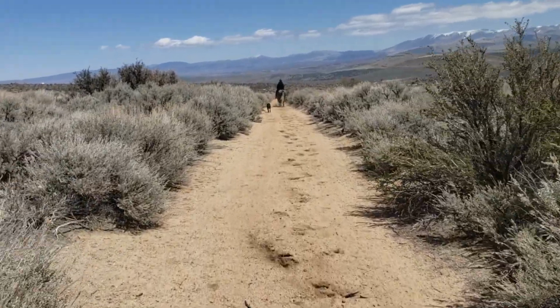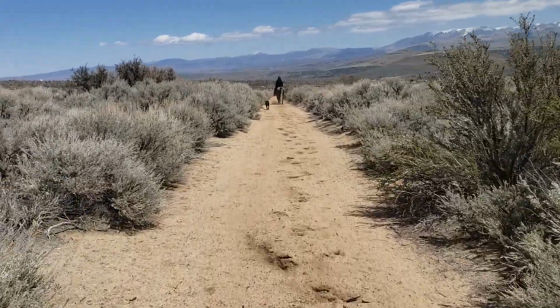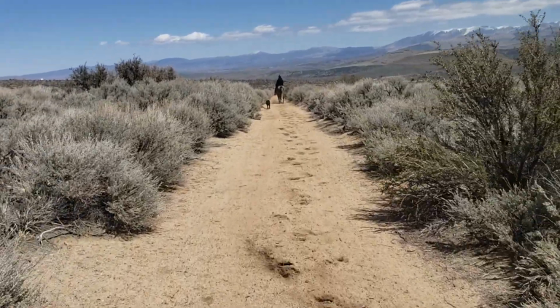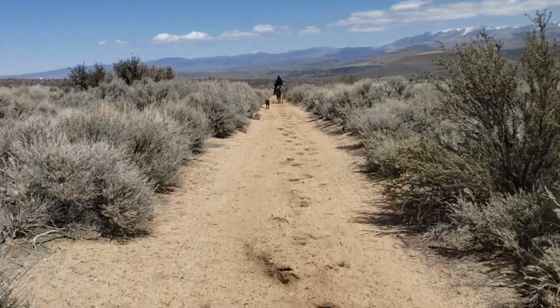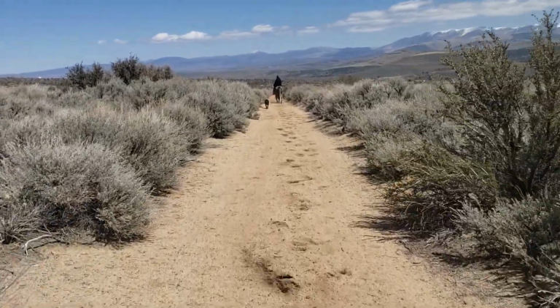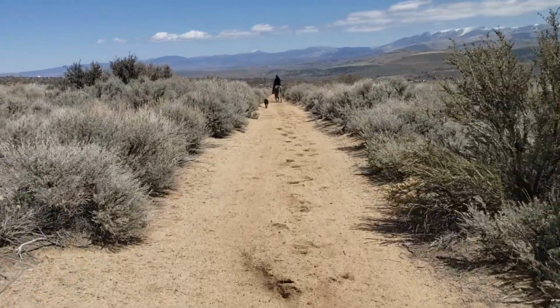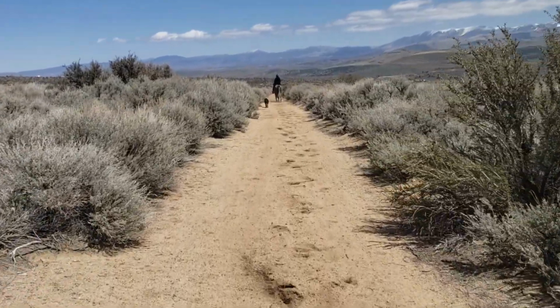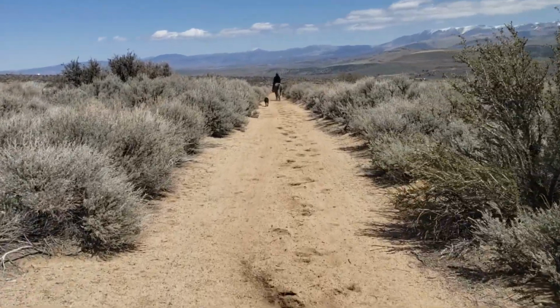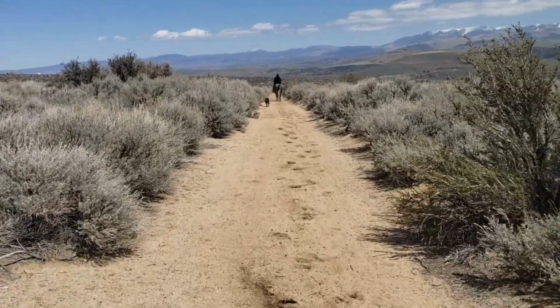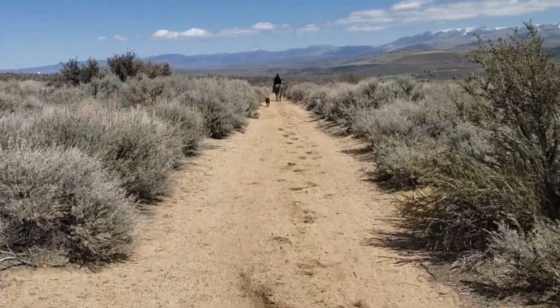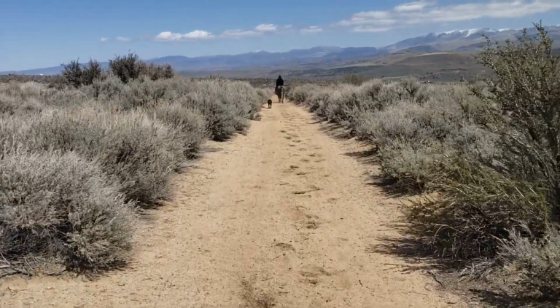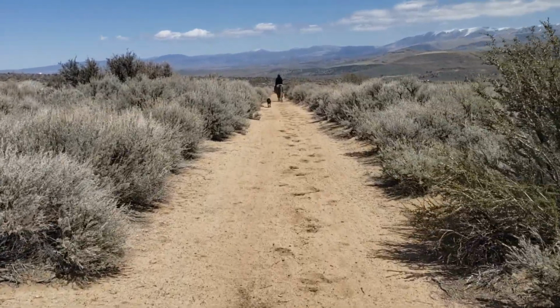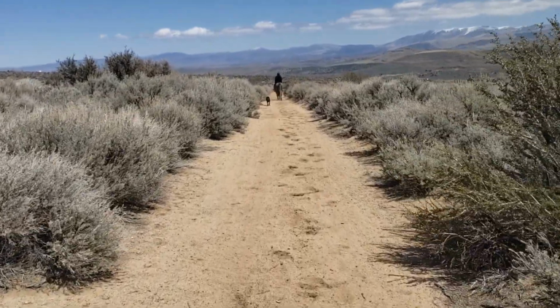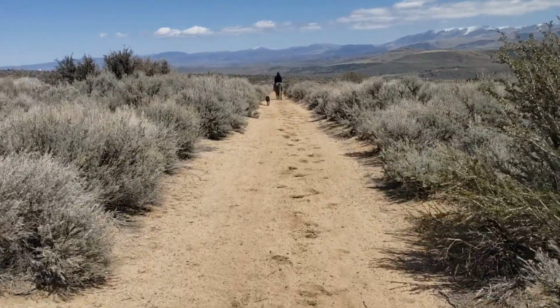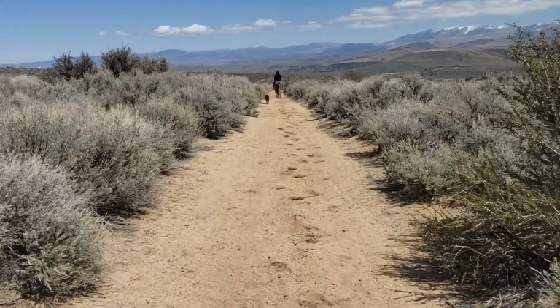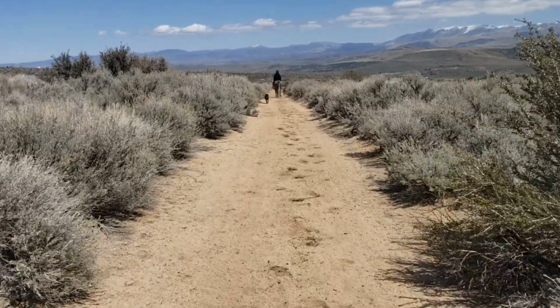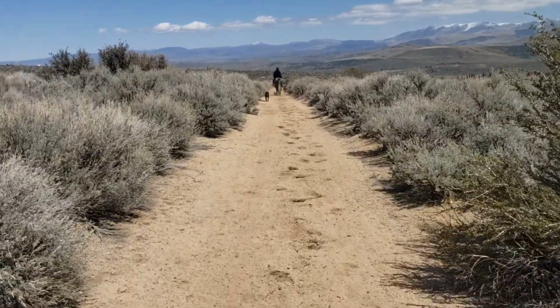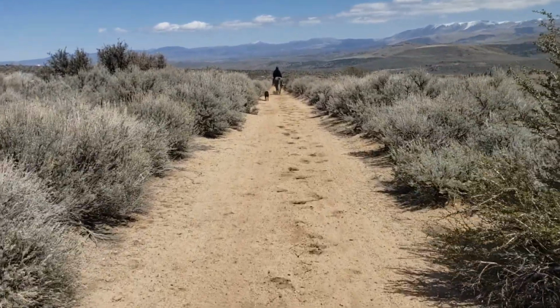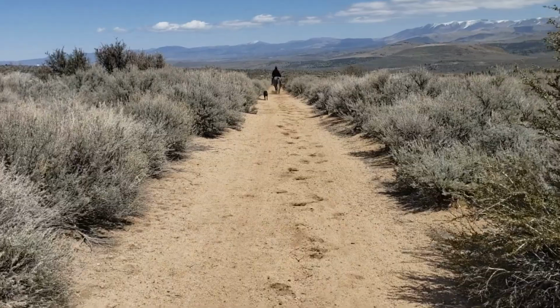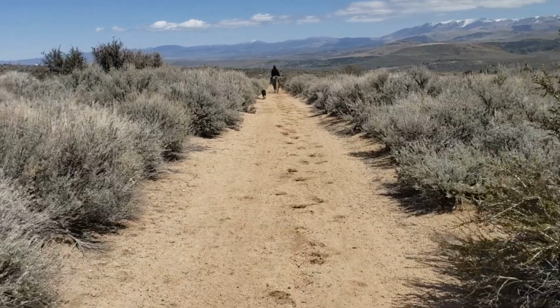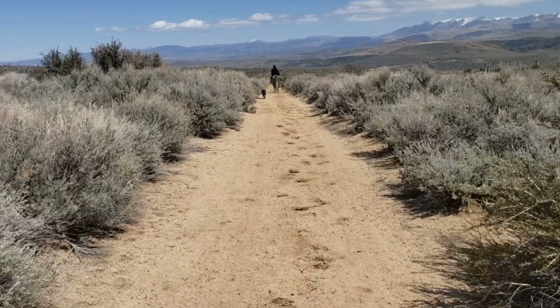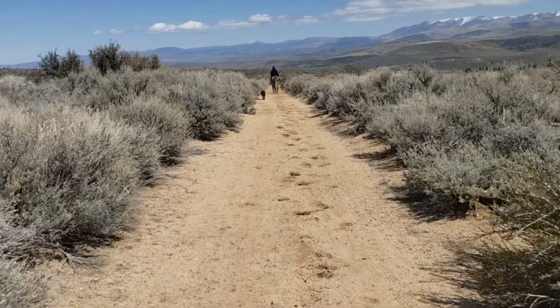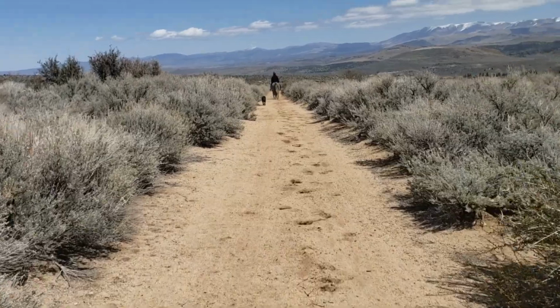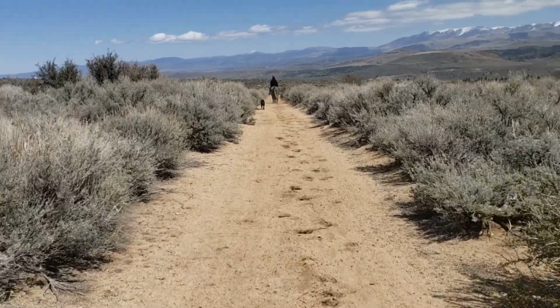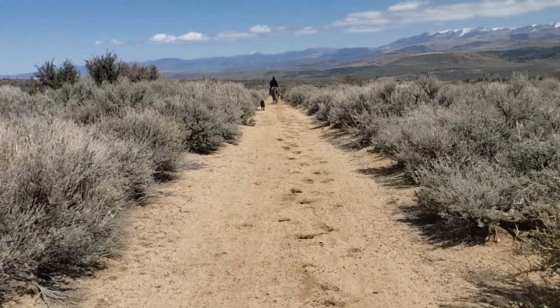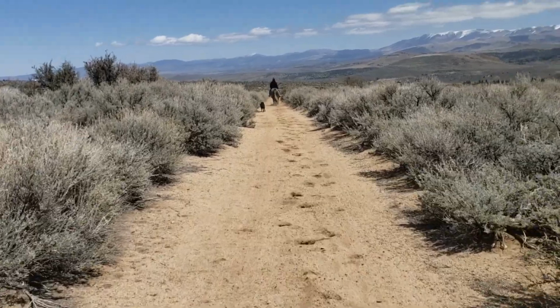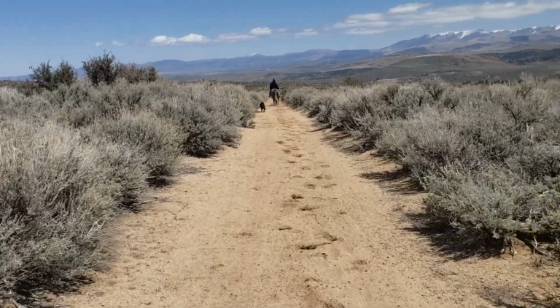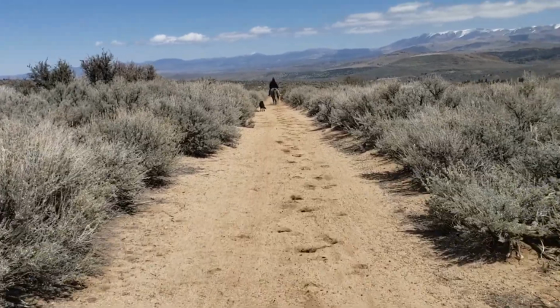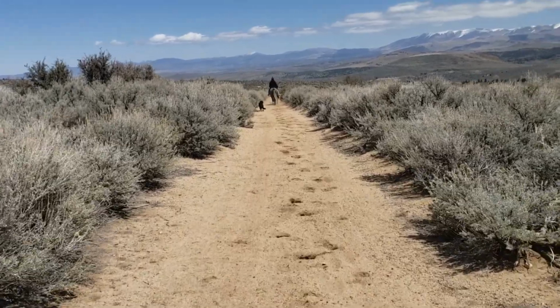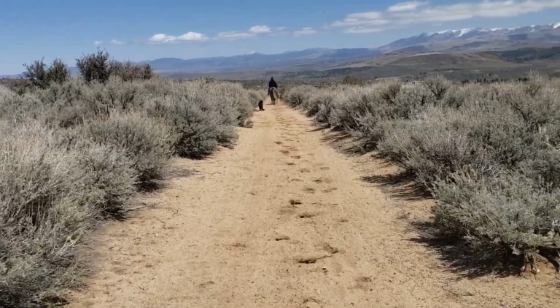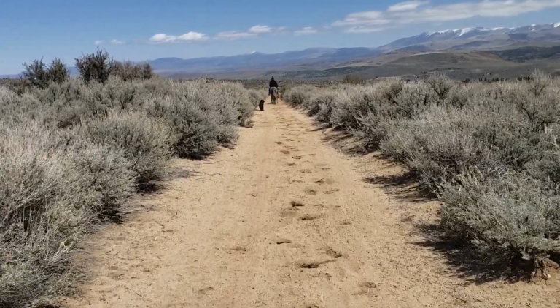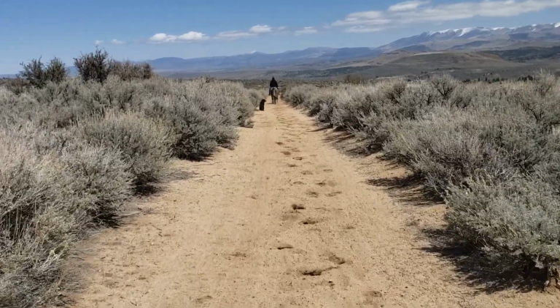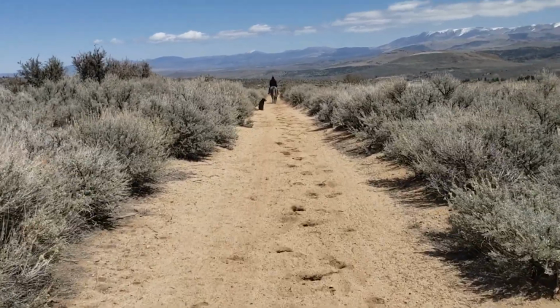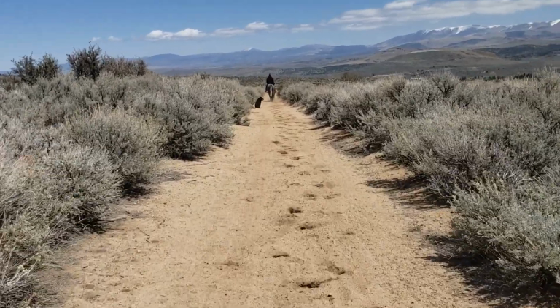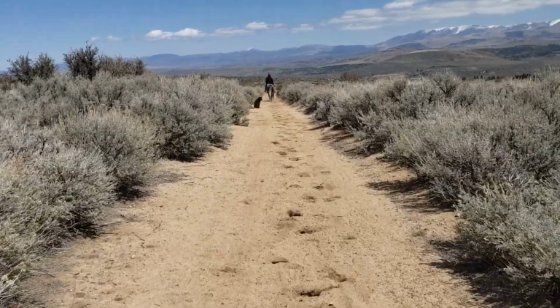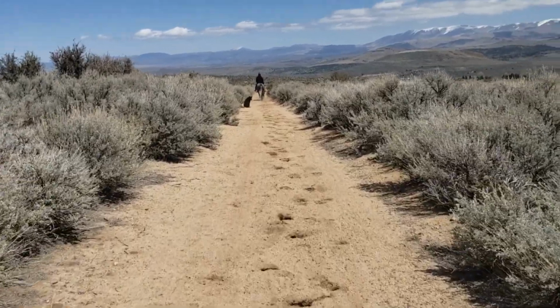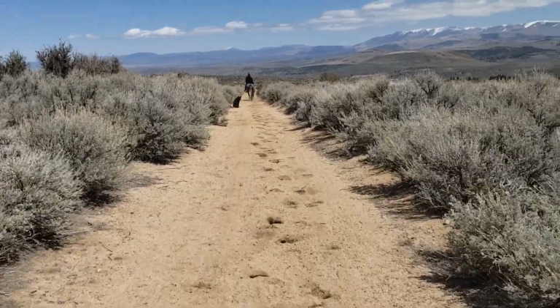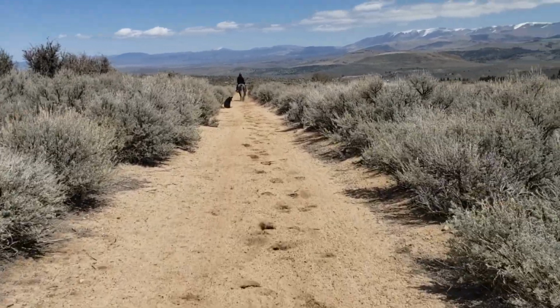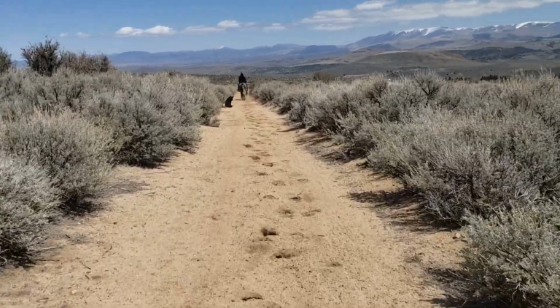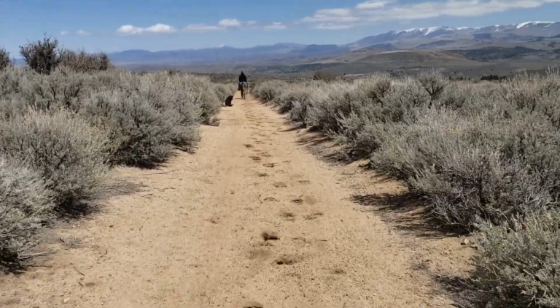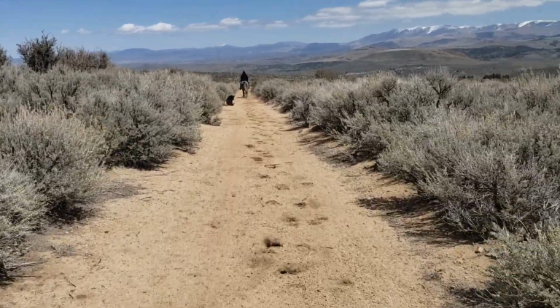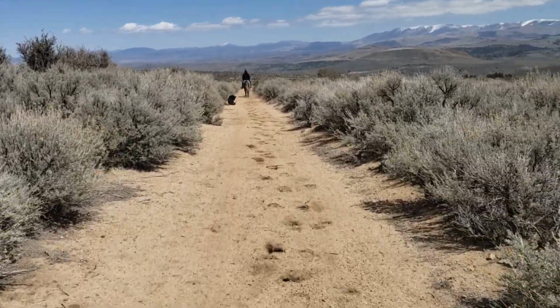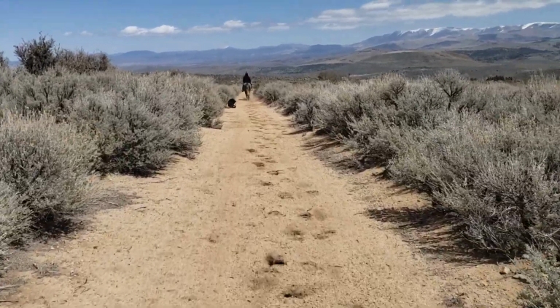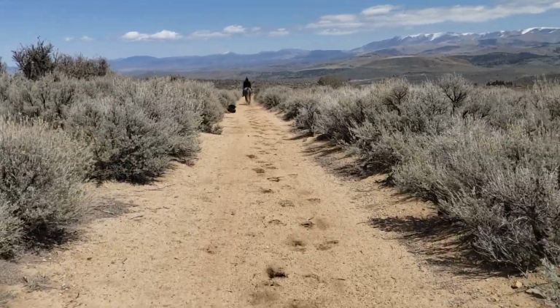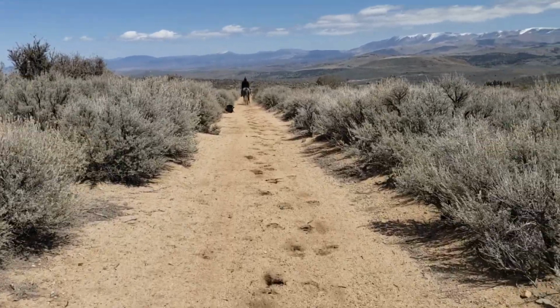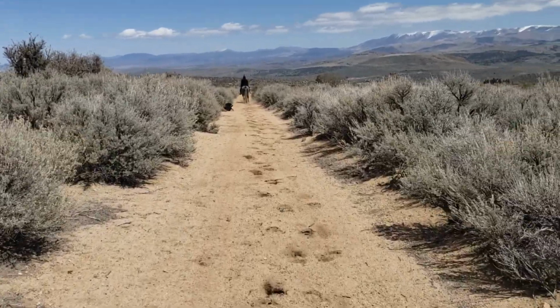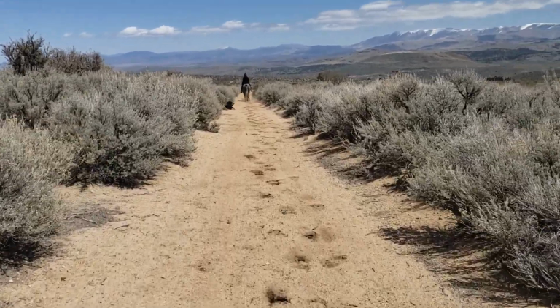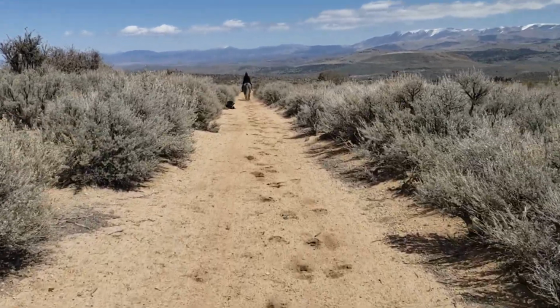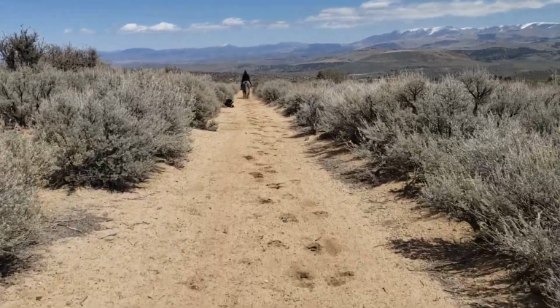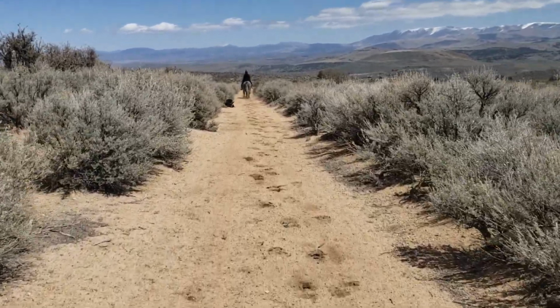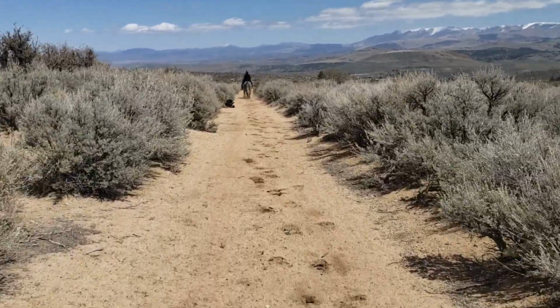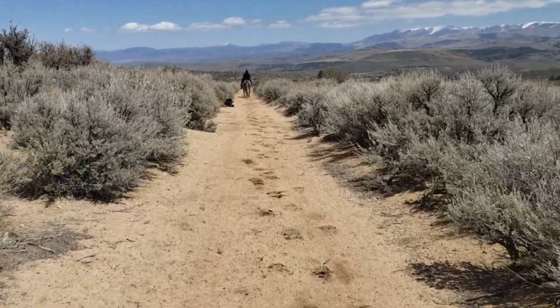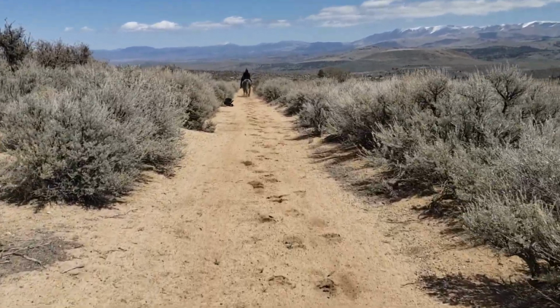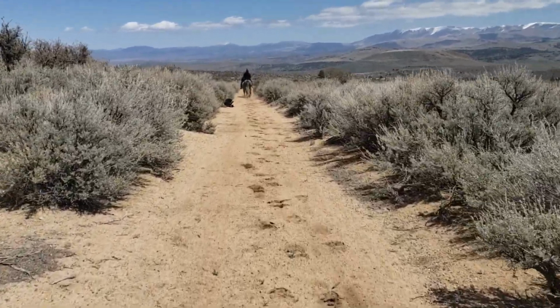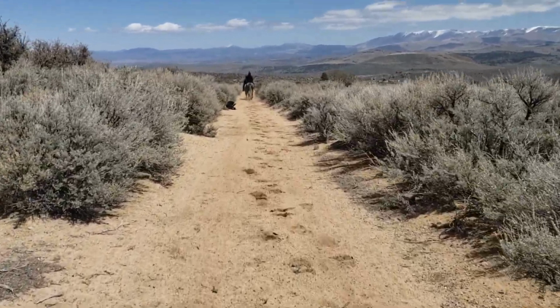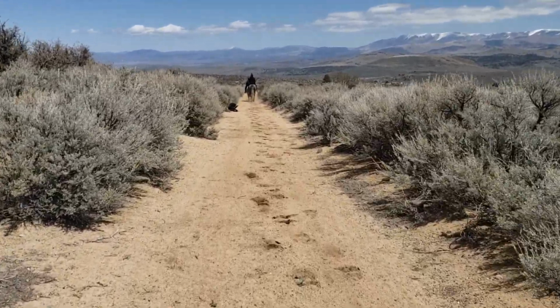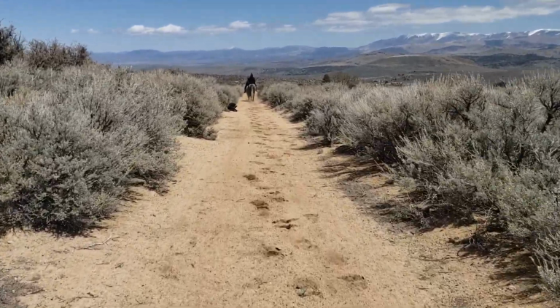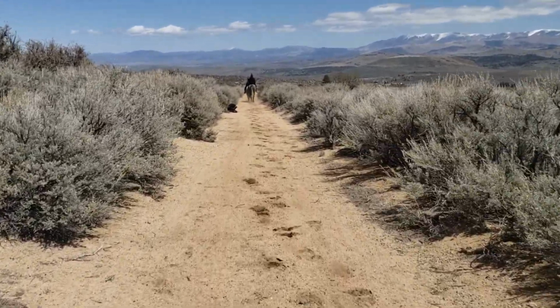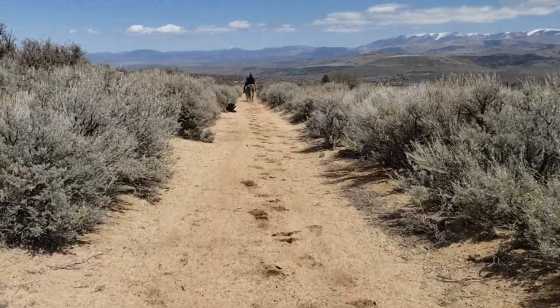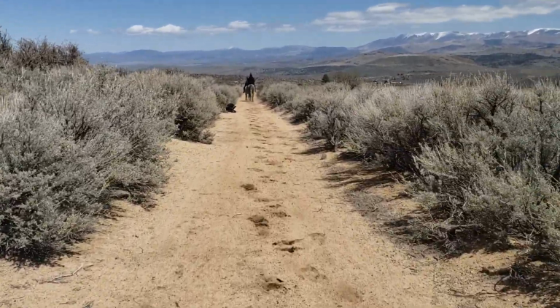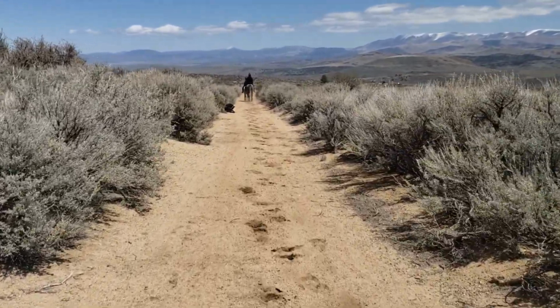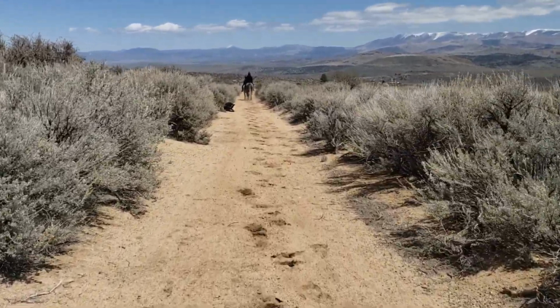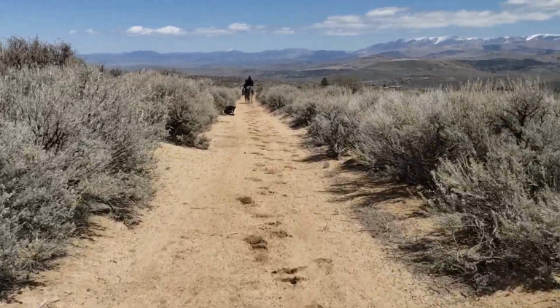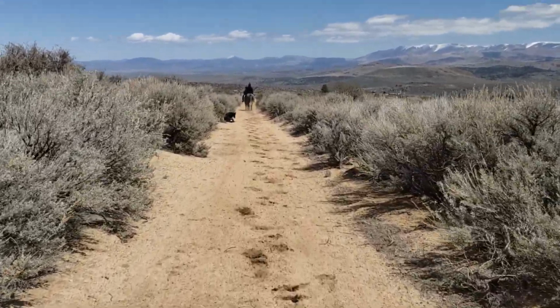If anybody wants to know who she is, you can send me a comment below — we've been nothing but happy with her and the horse that she sold us.